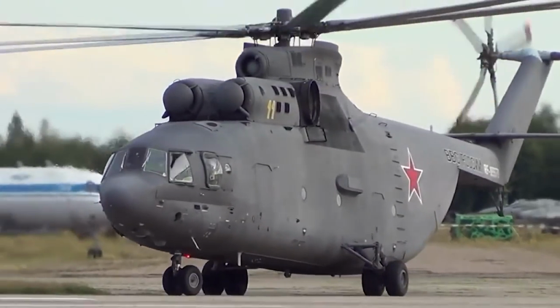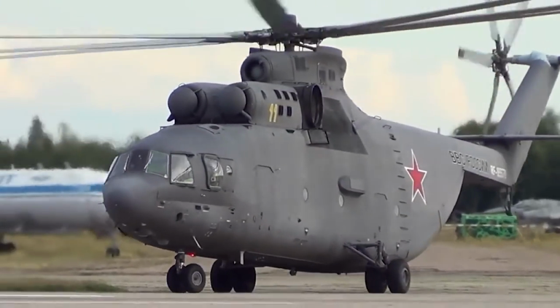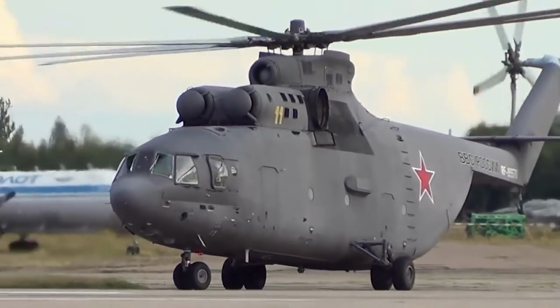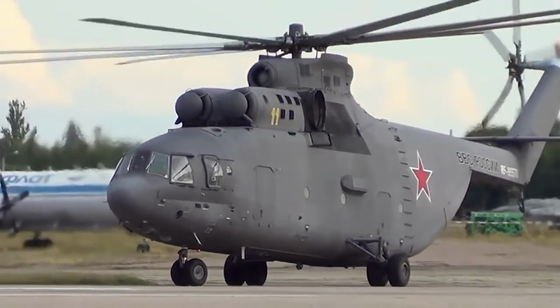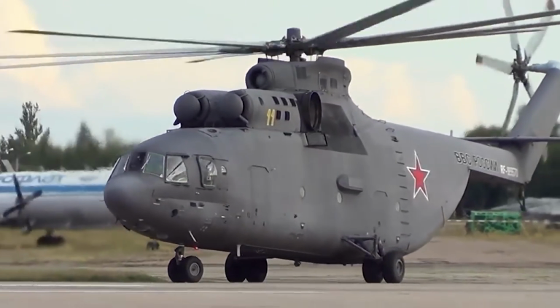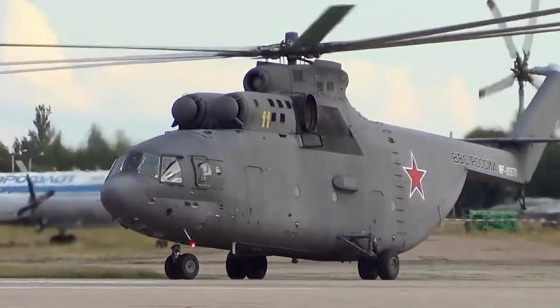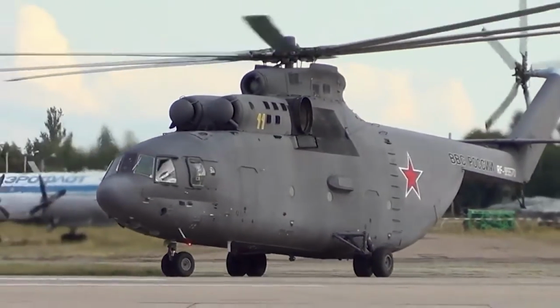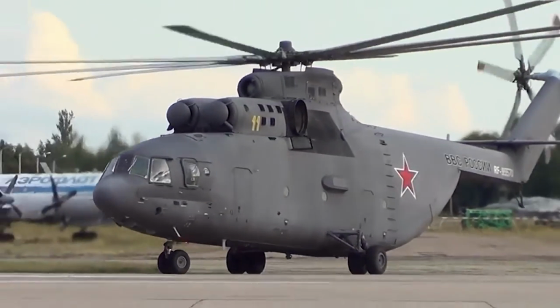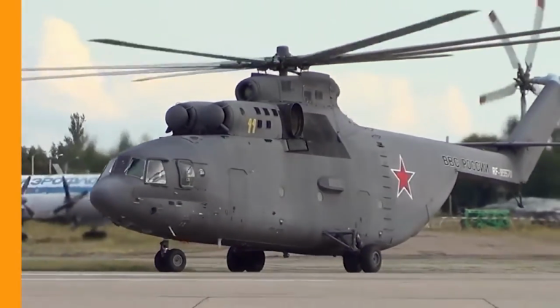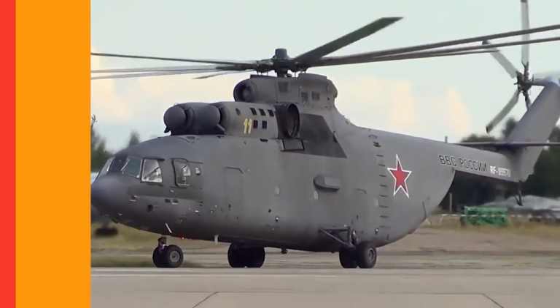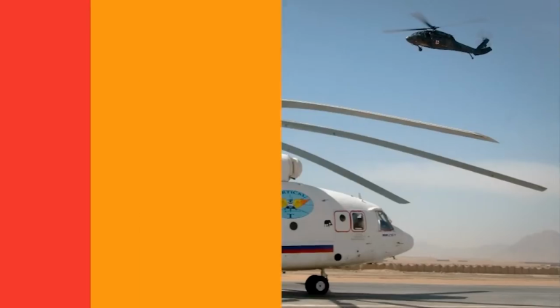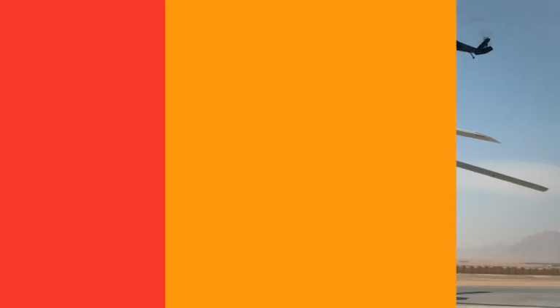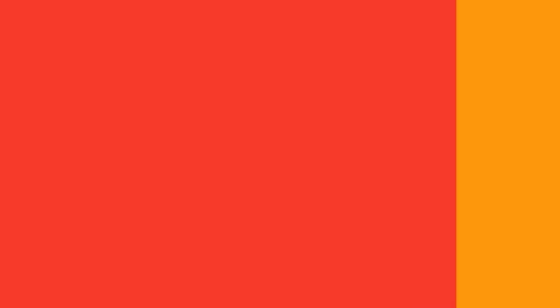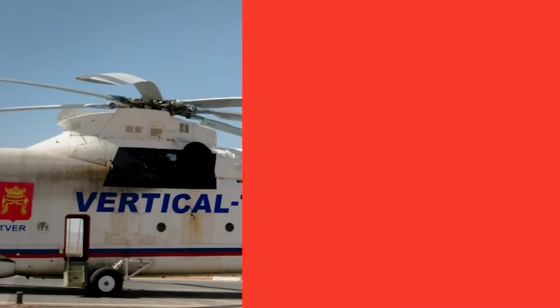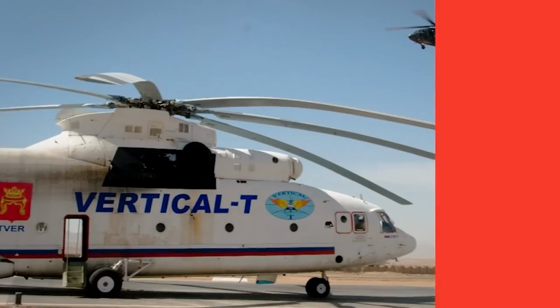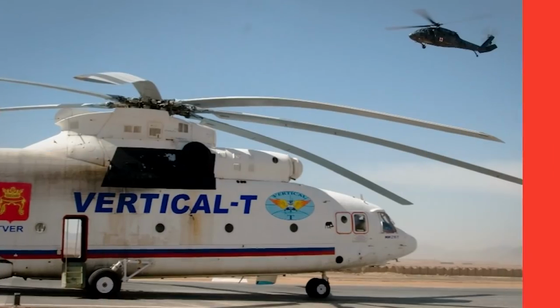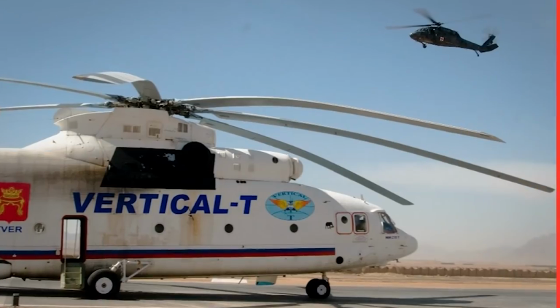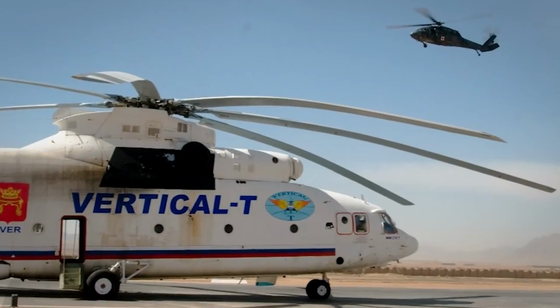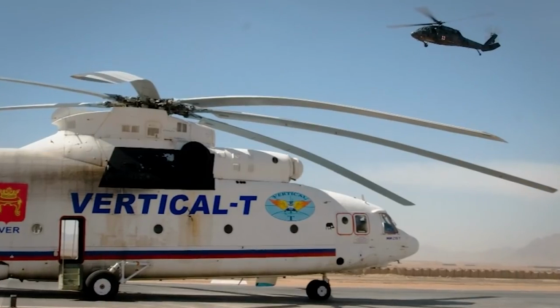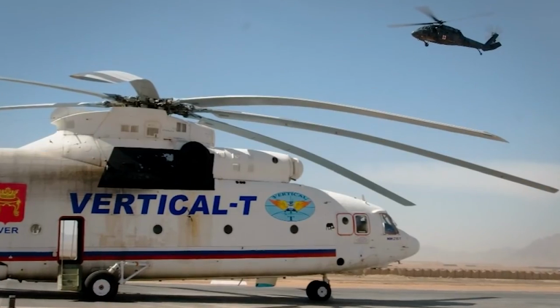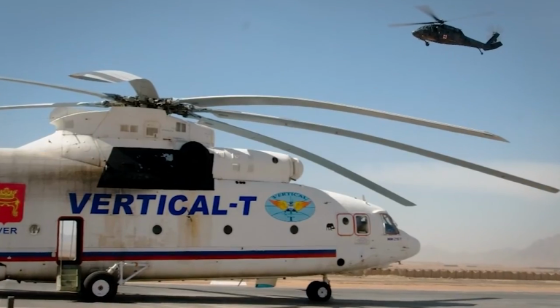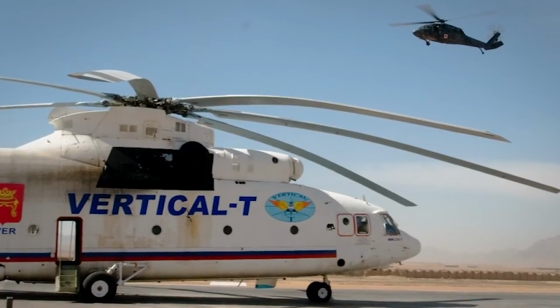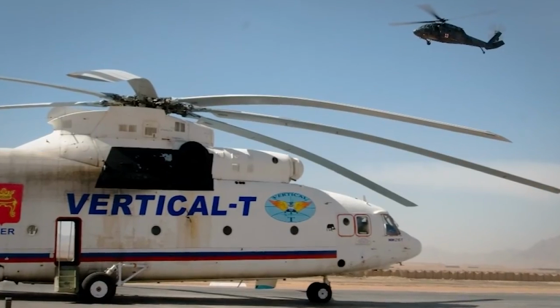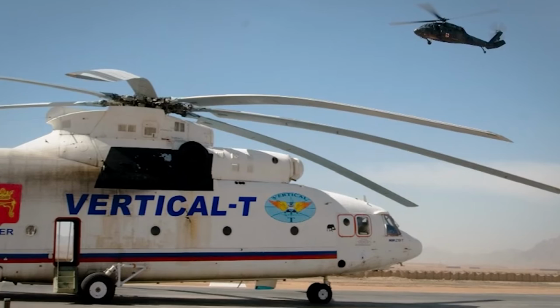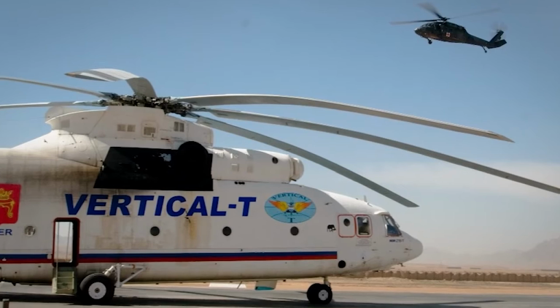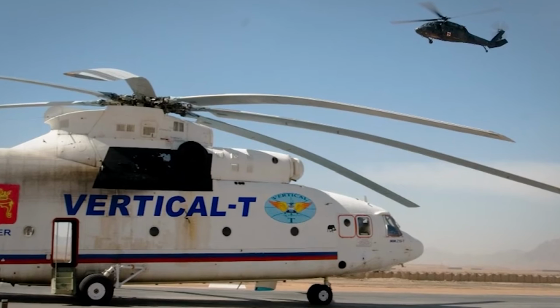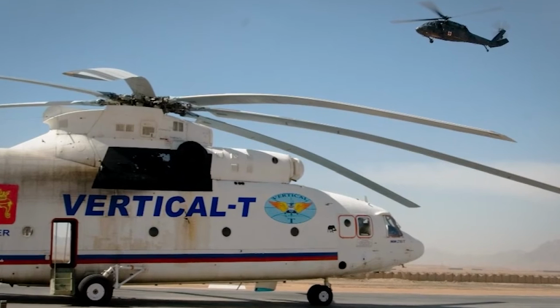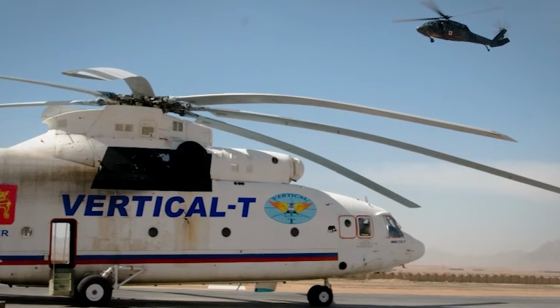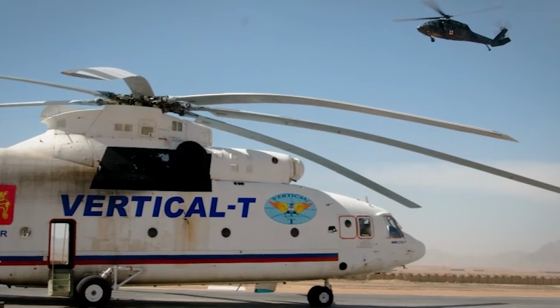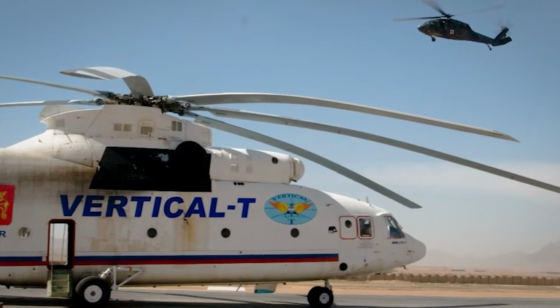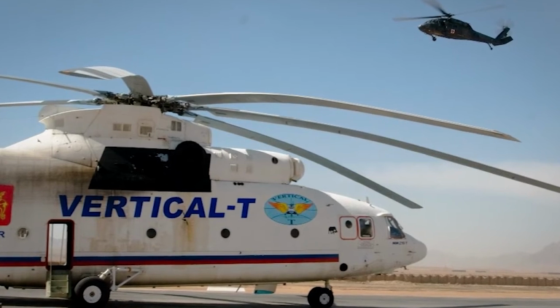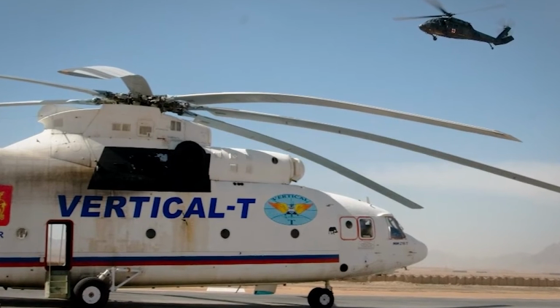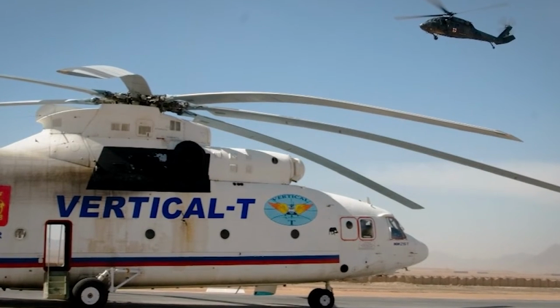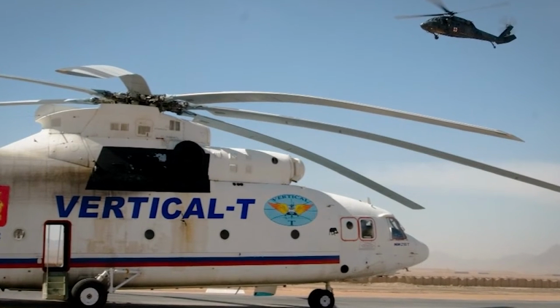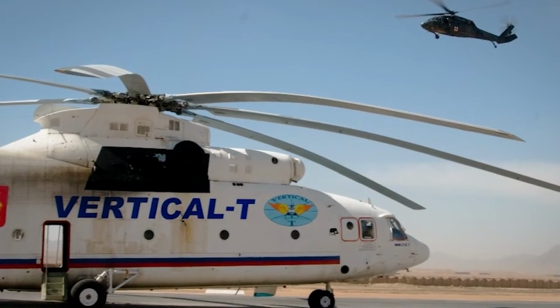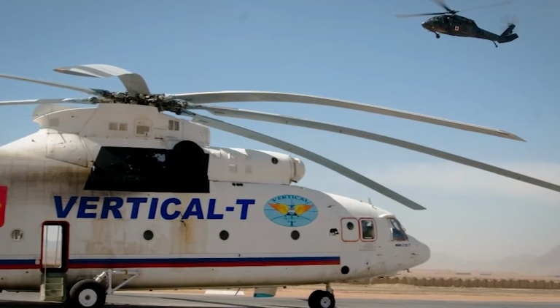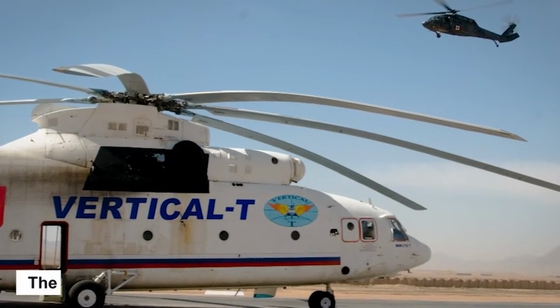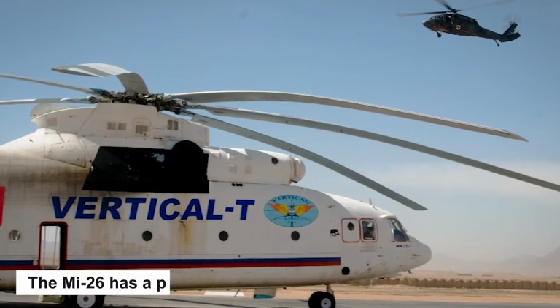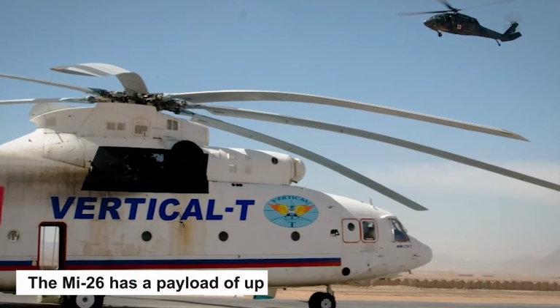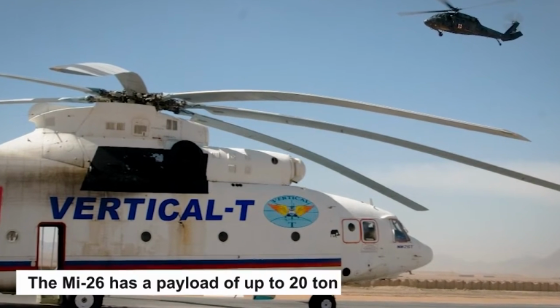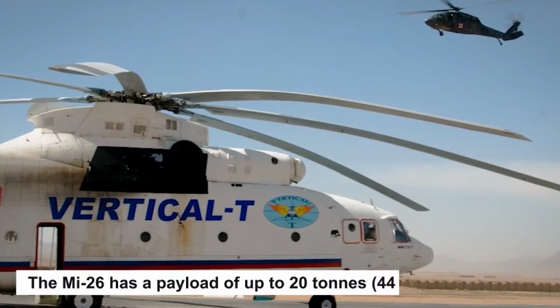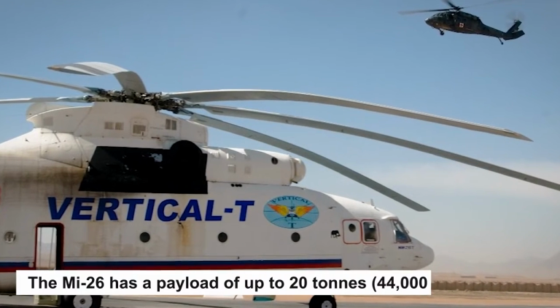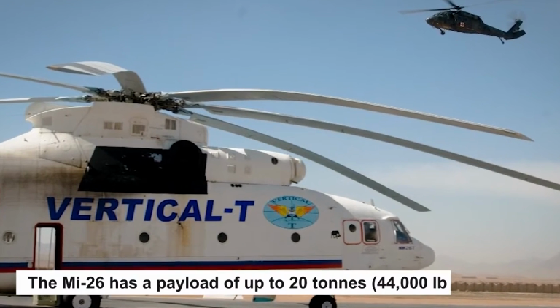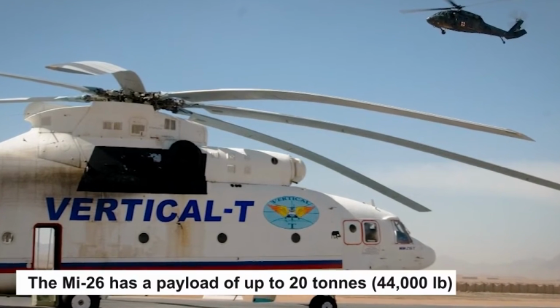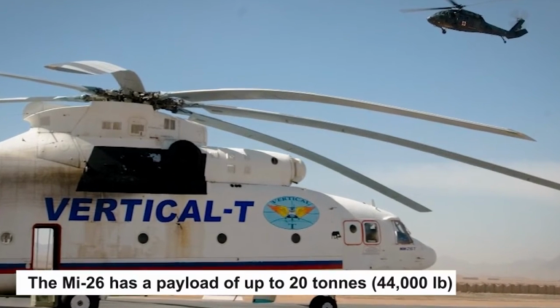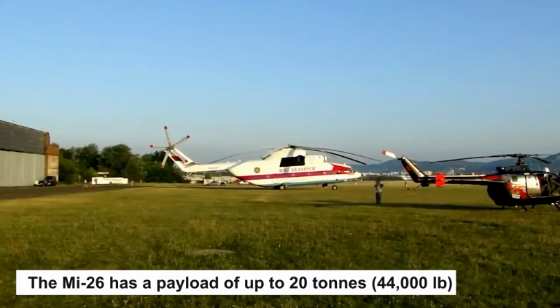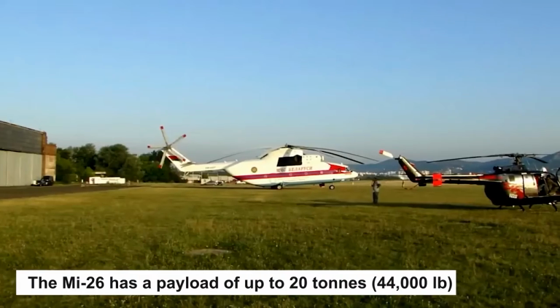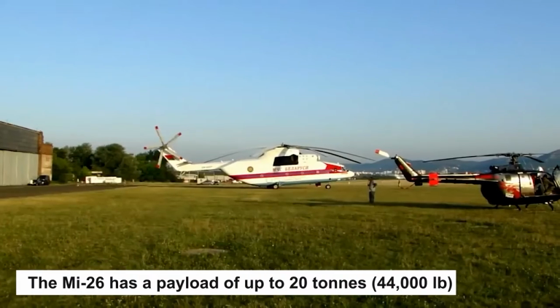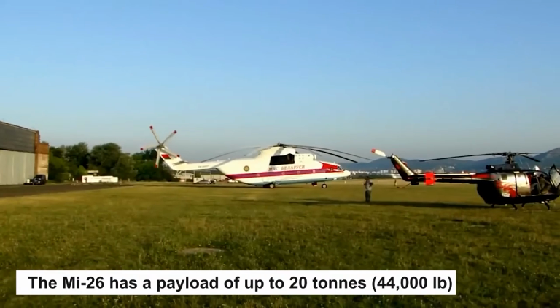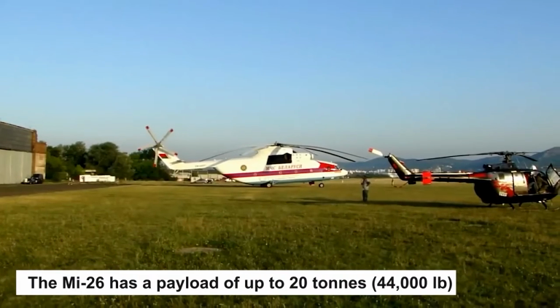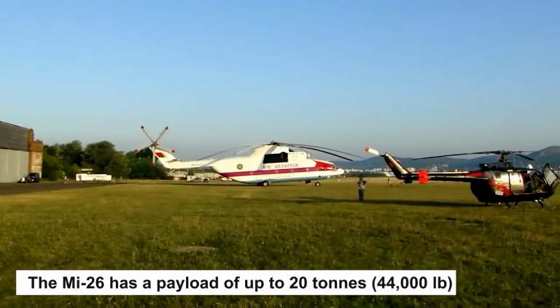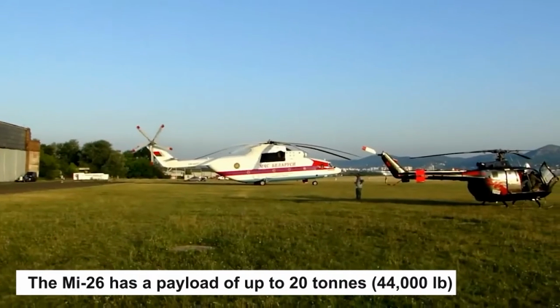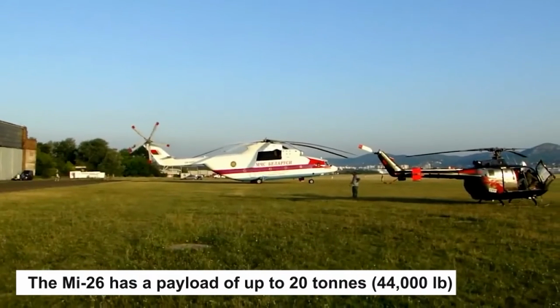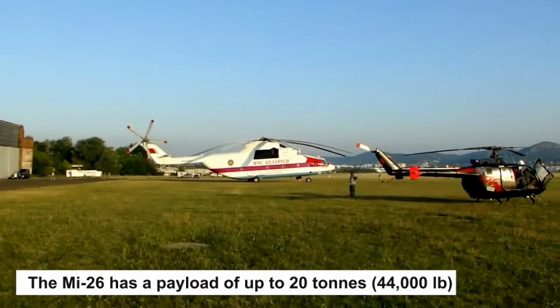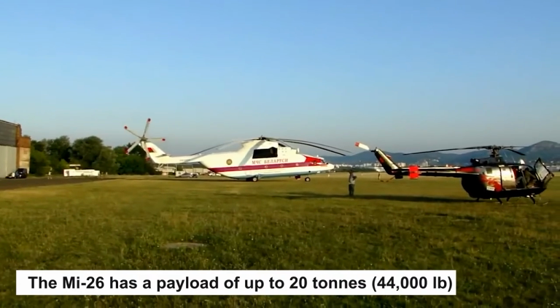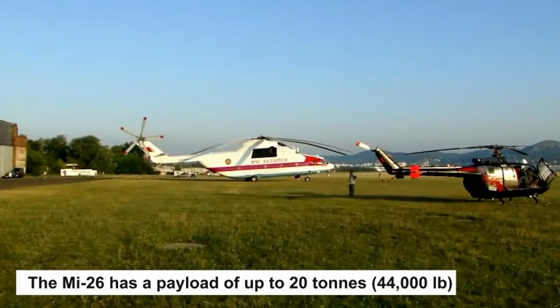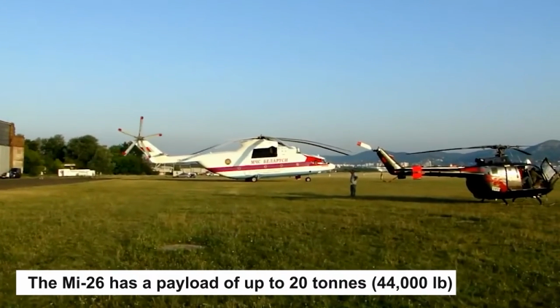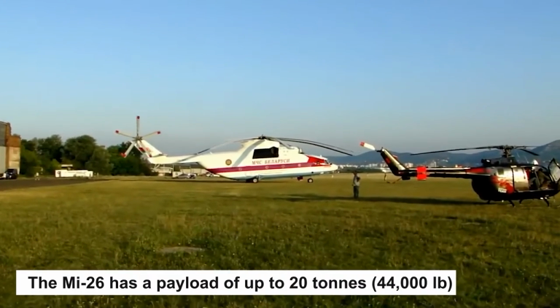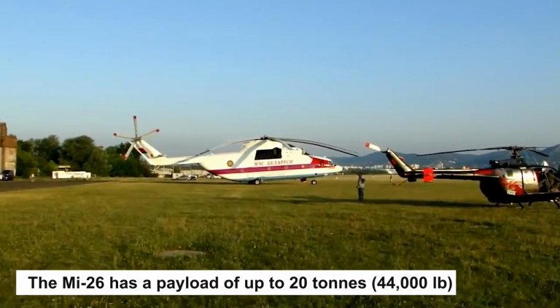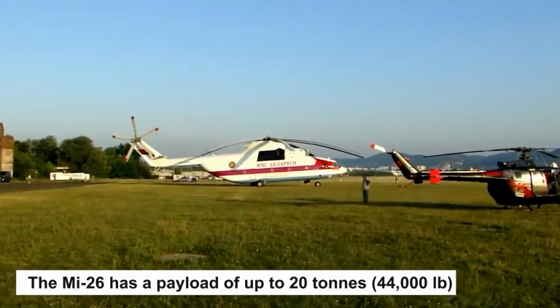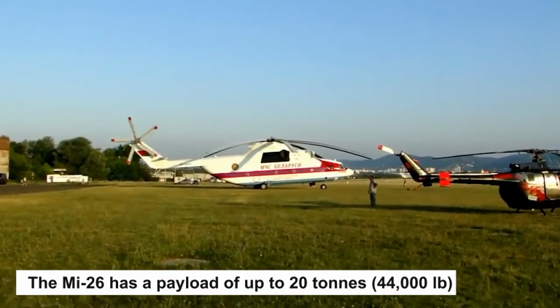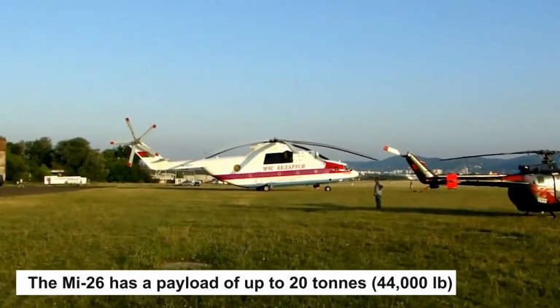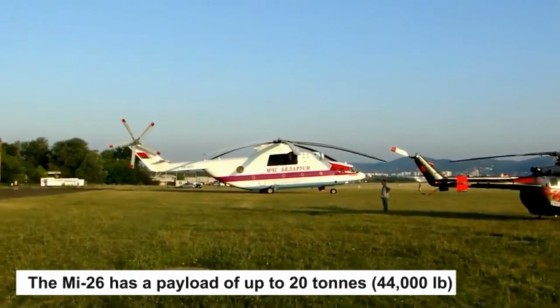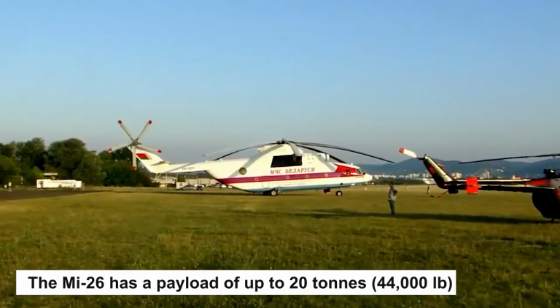While its empty weight is only slightly higher than the MI-6's, the MI-26 has a payload of up to 20 tons or 44,000 pounds.